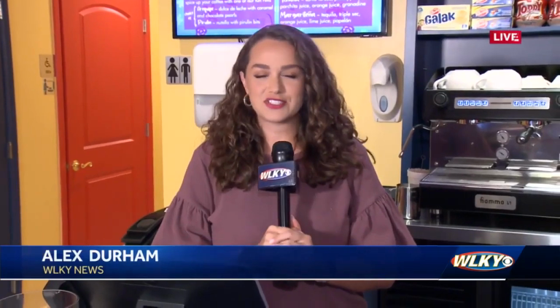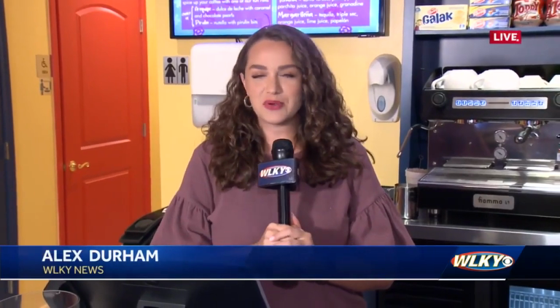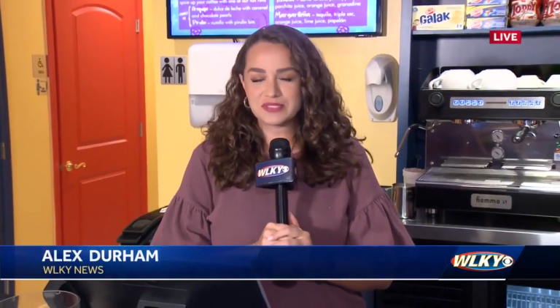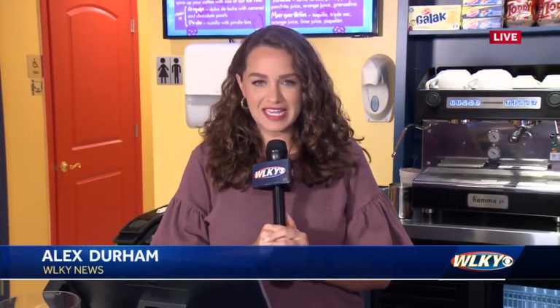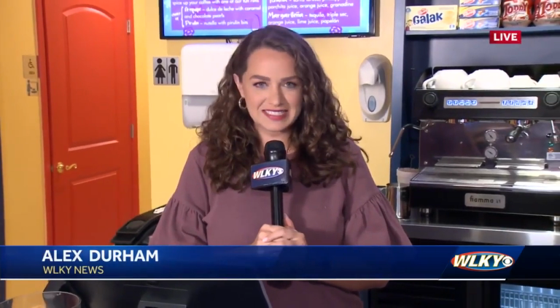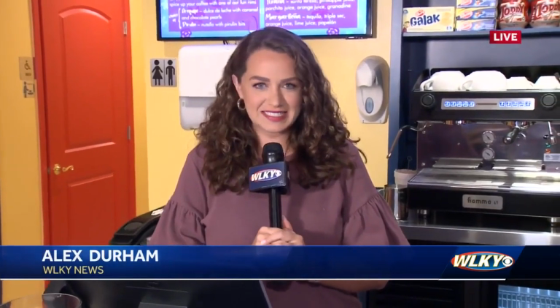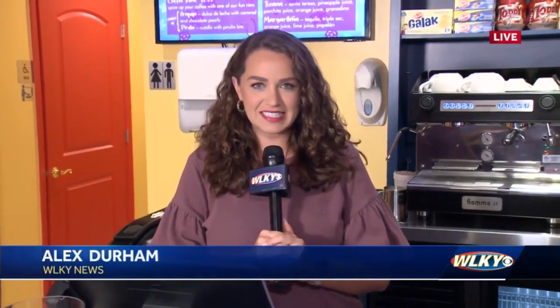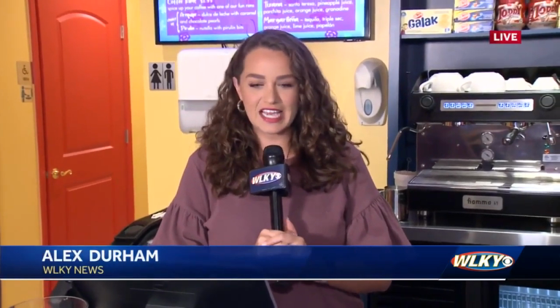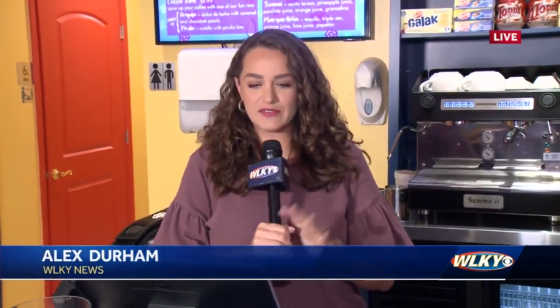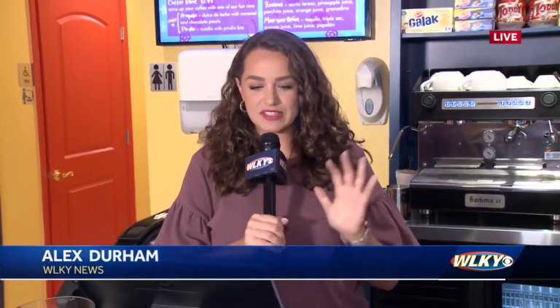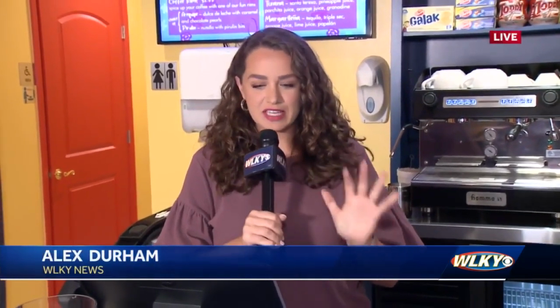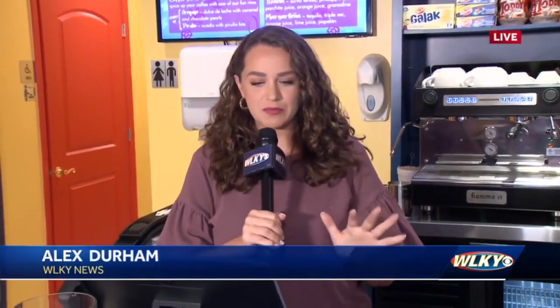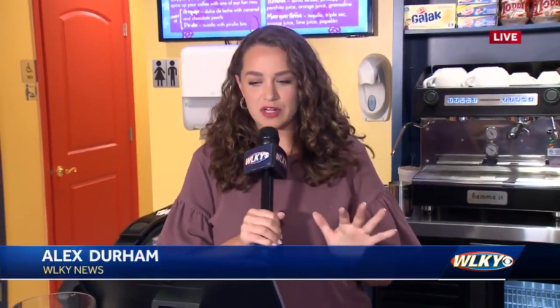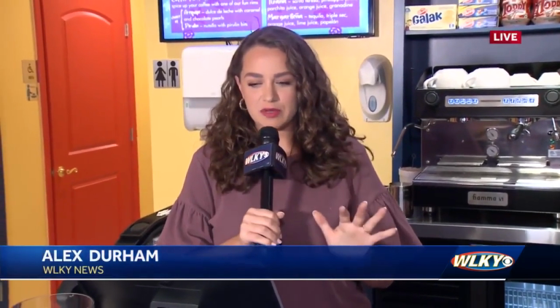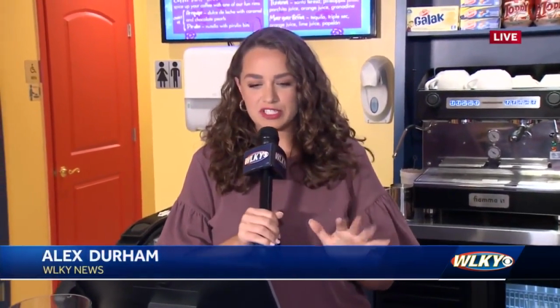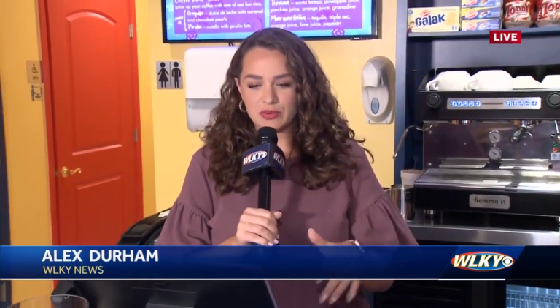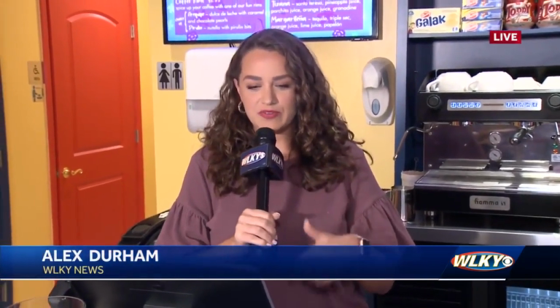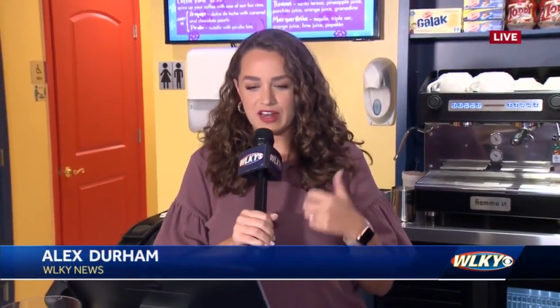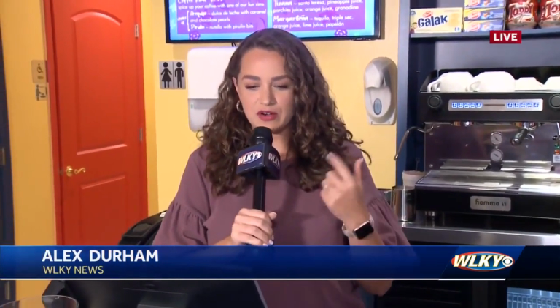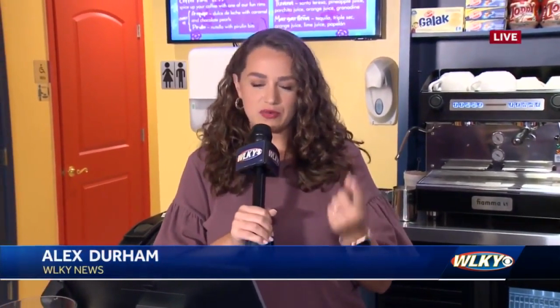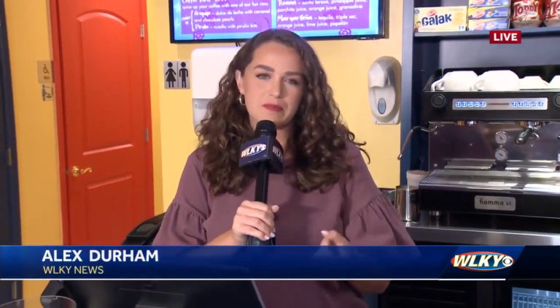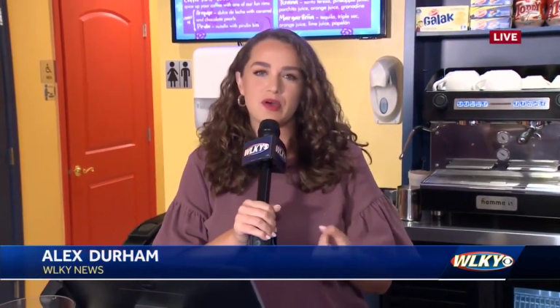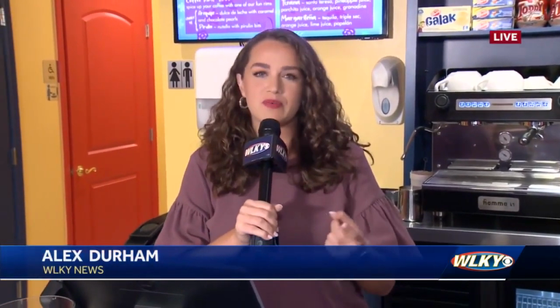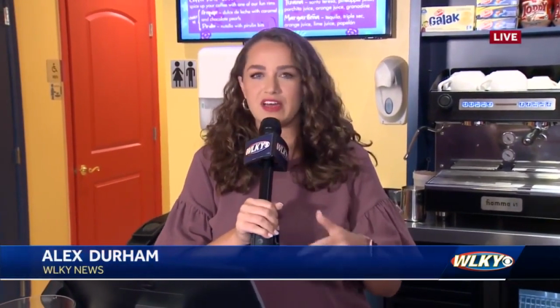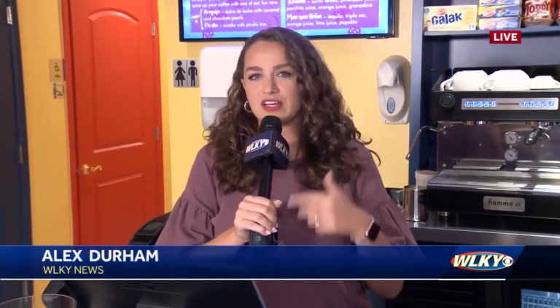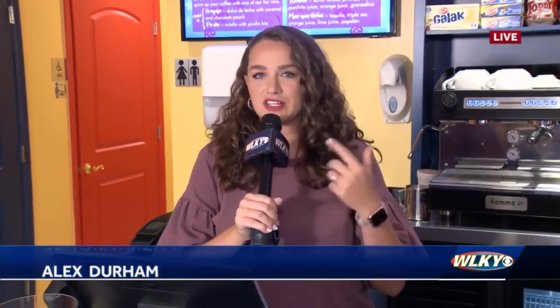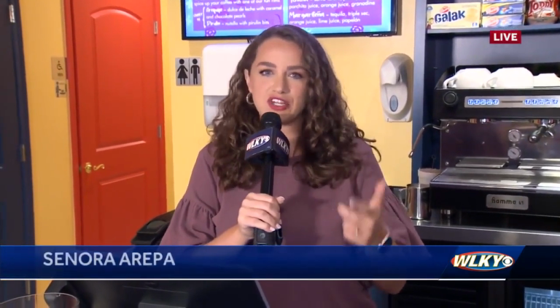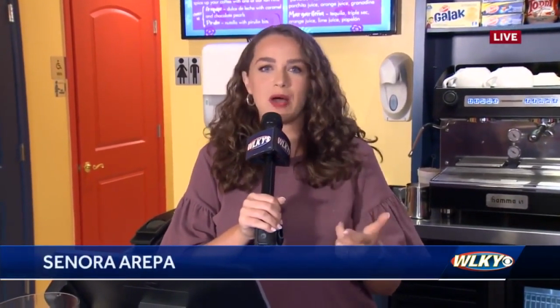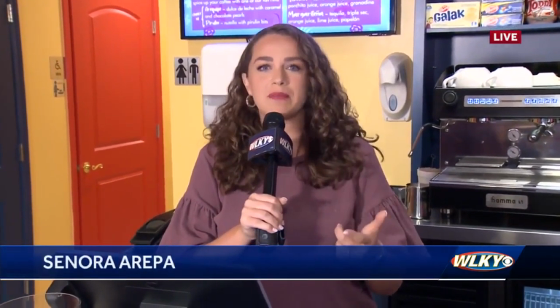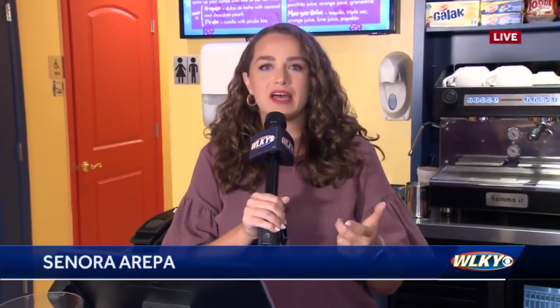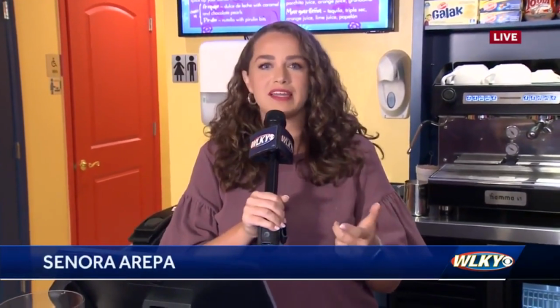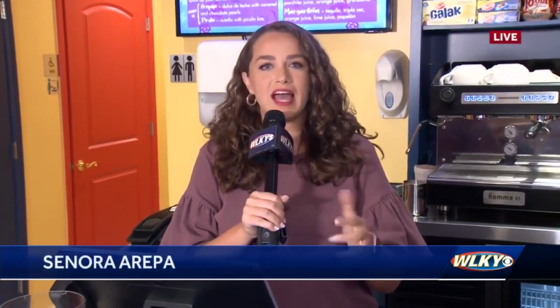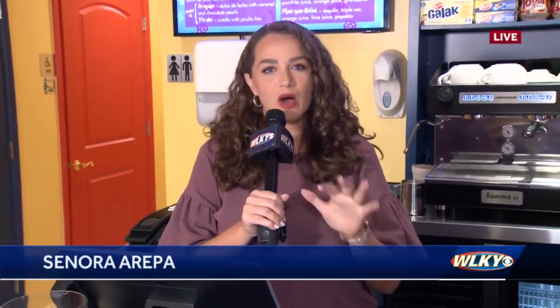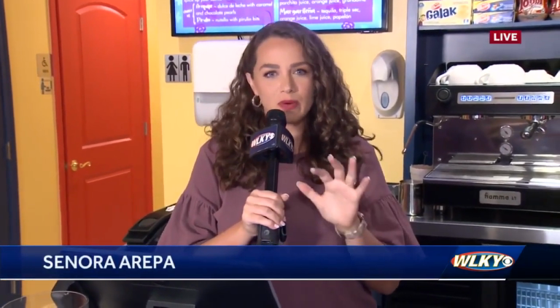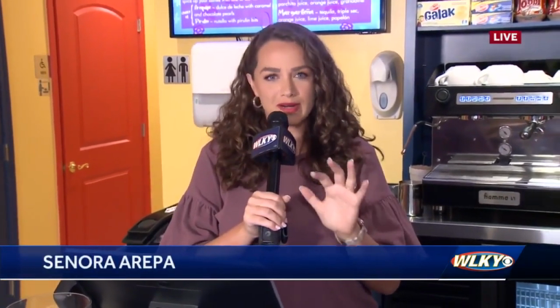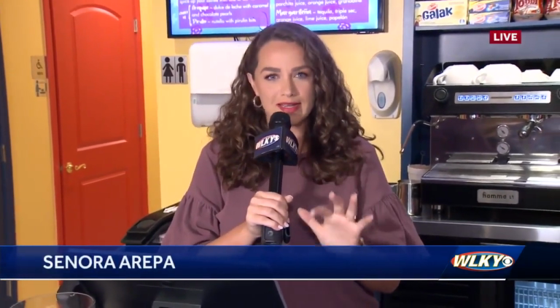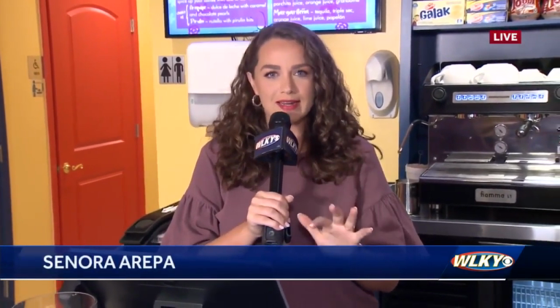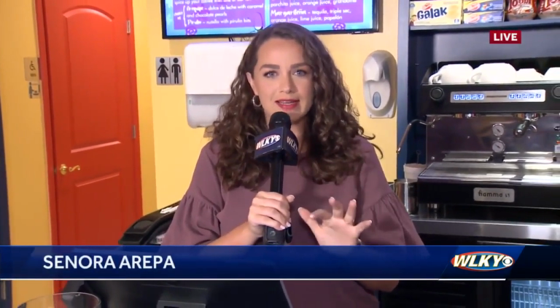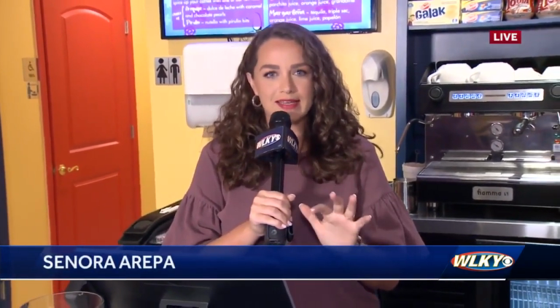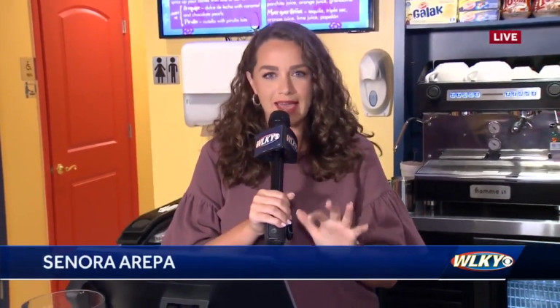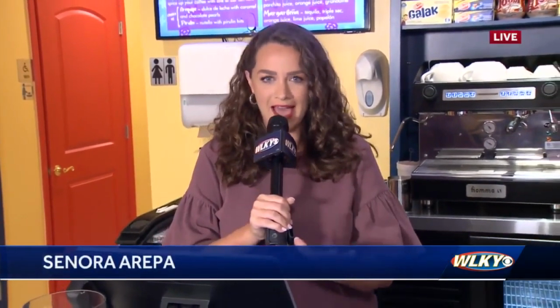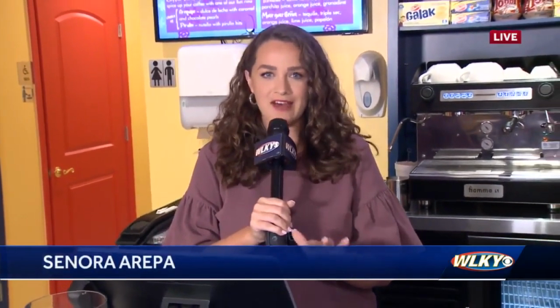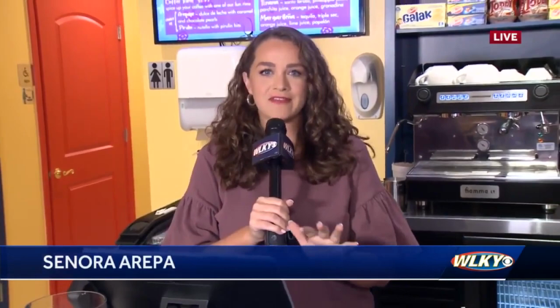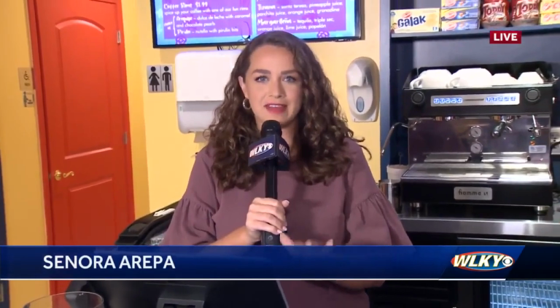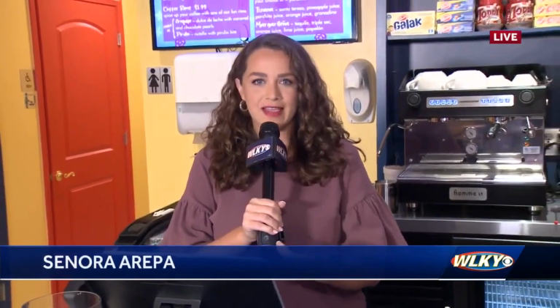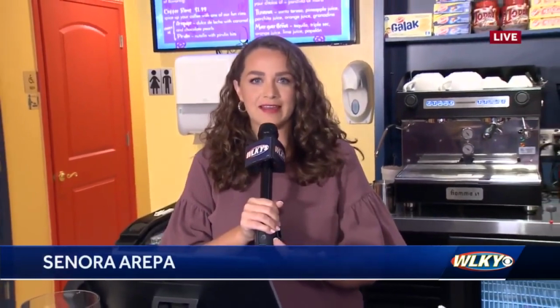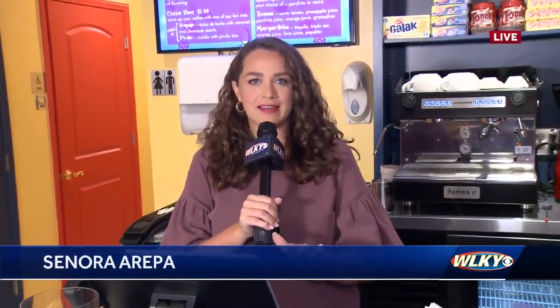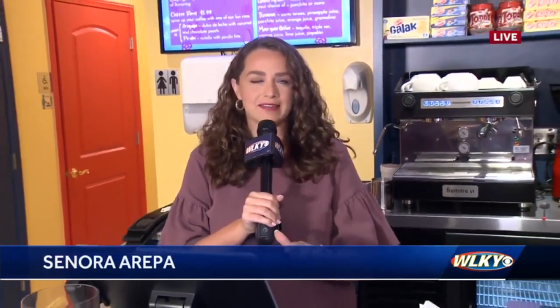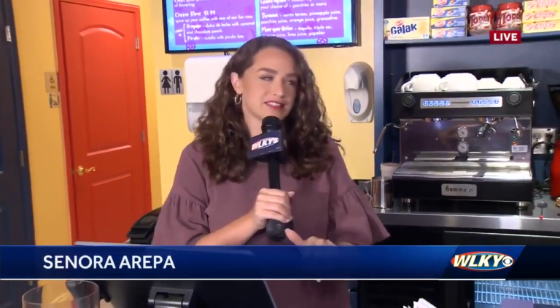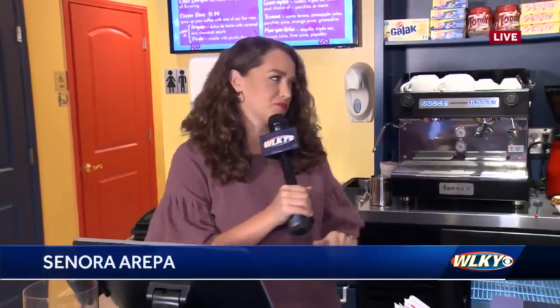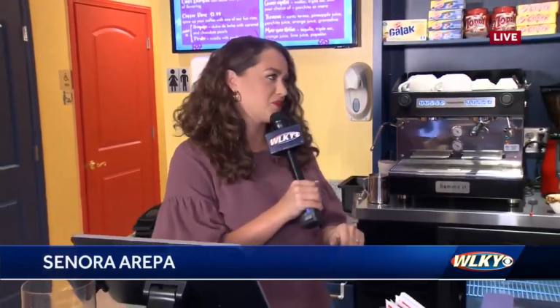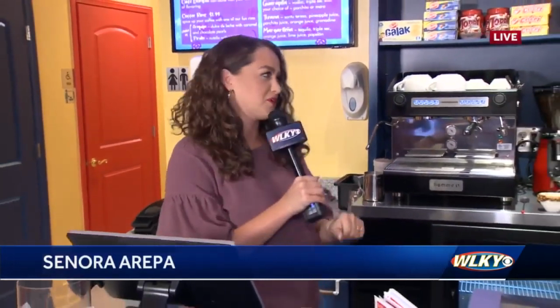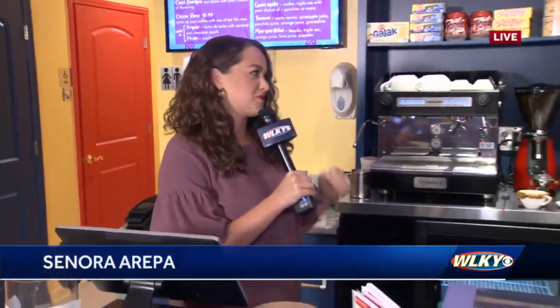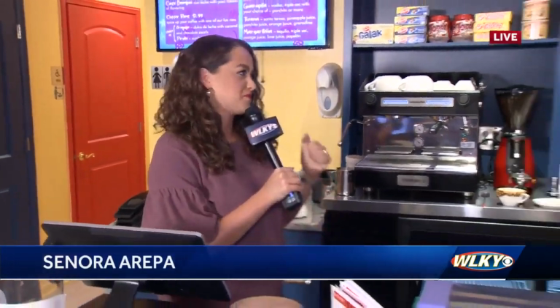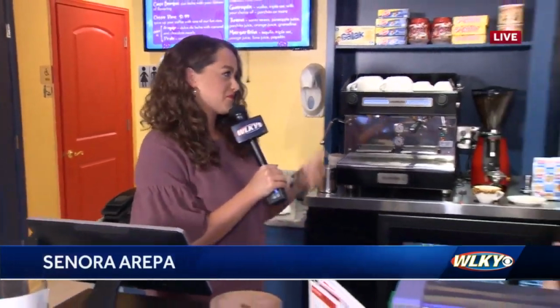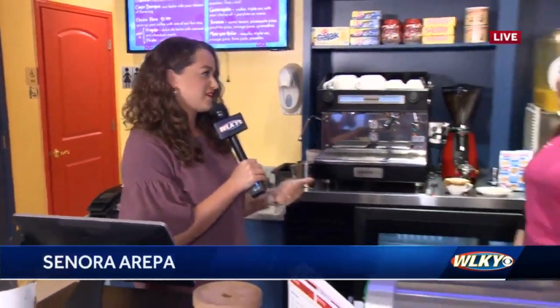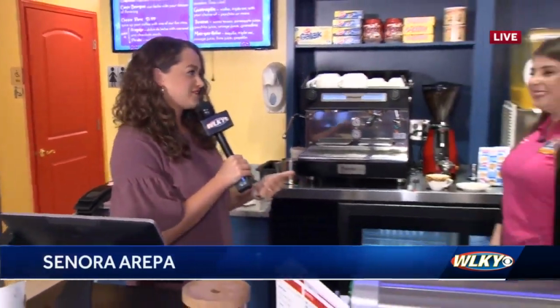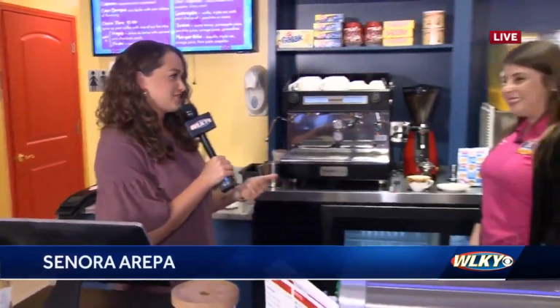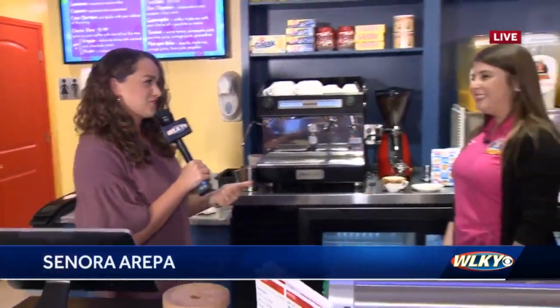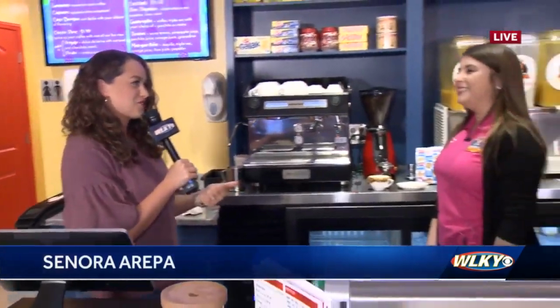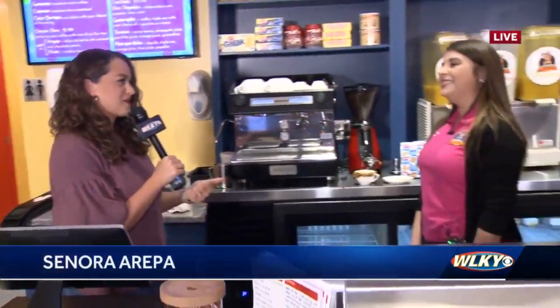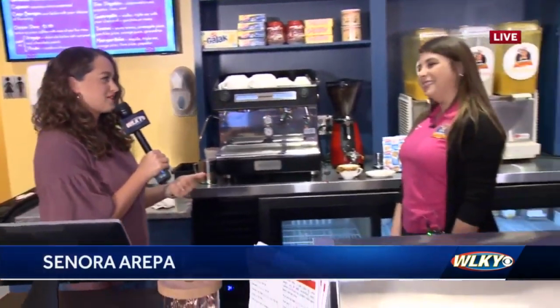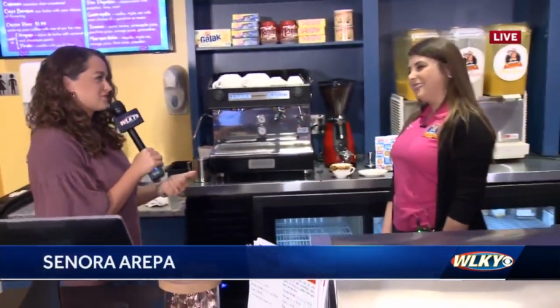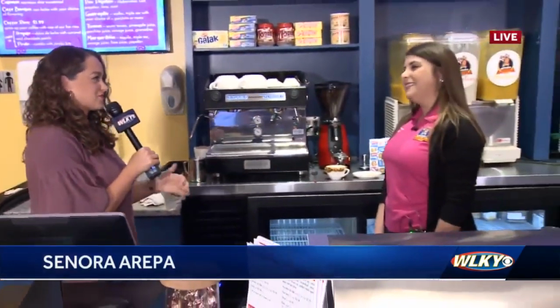It's so tasty. Everything pretty much here — we've had an arepa, we've had a cachapa, and now we're going to get caffeinated this morning with Maria, the general manager.